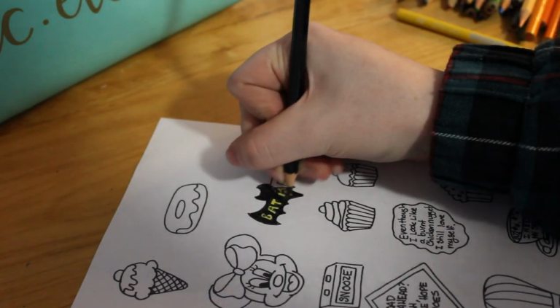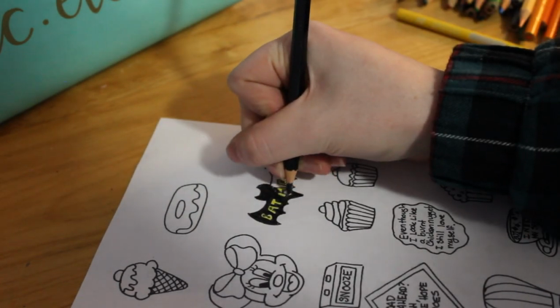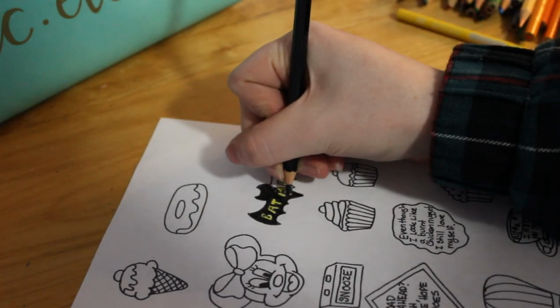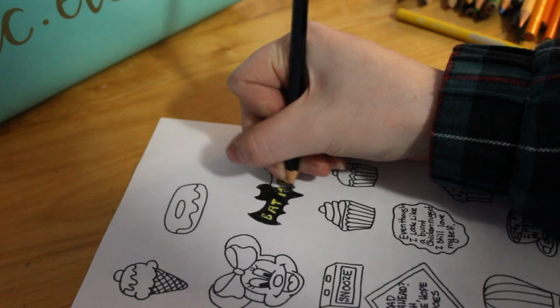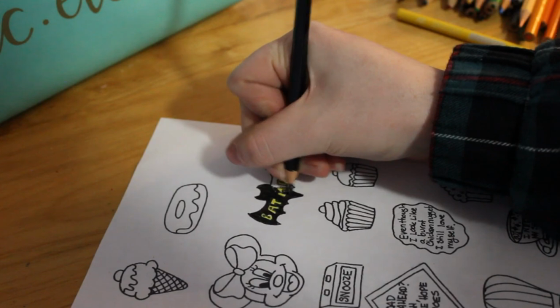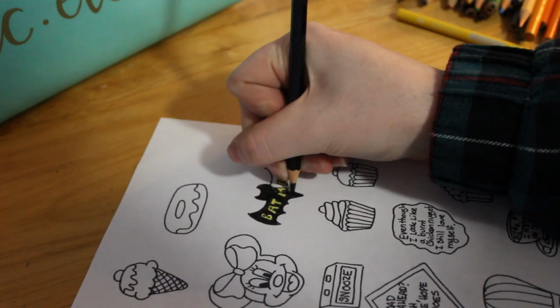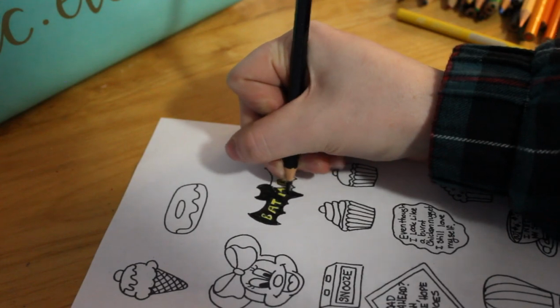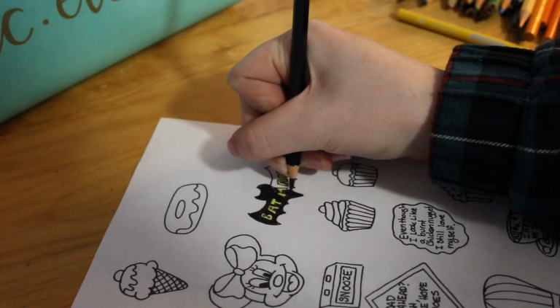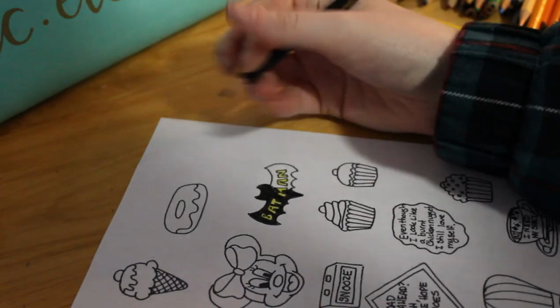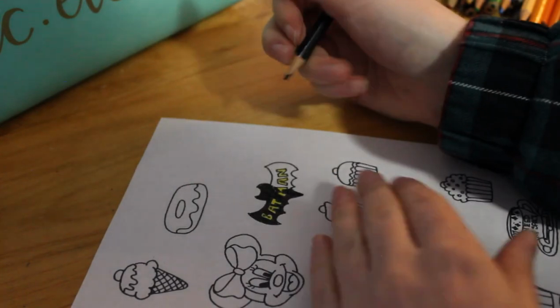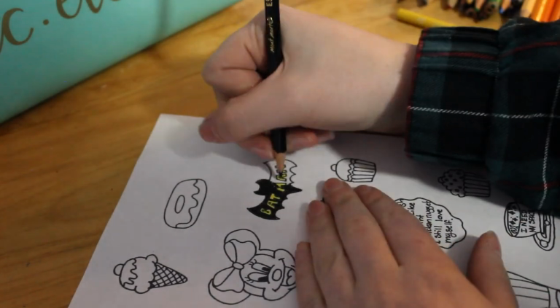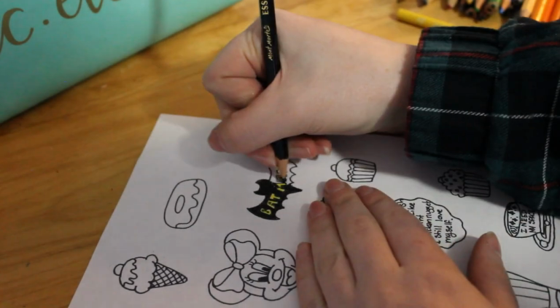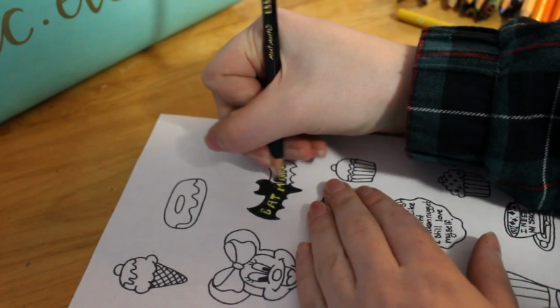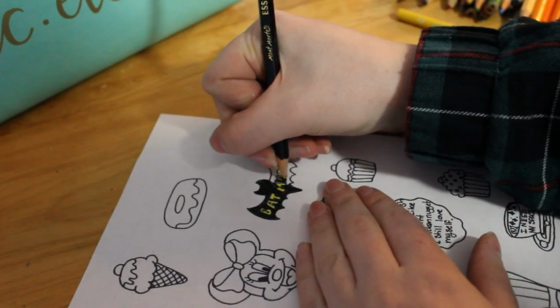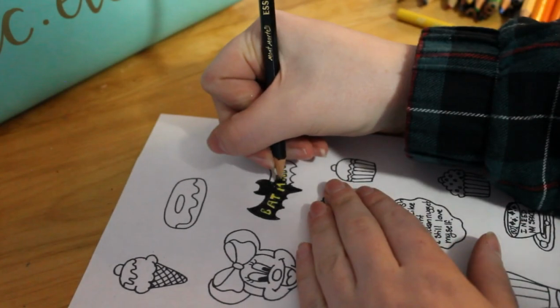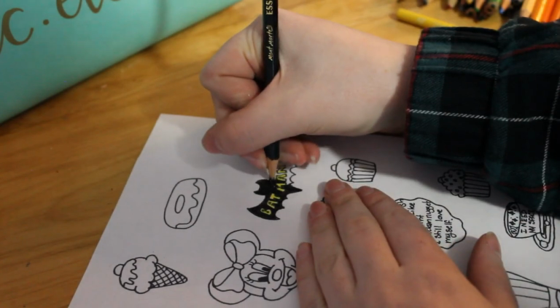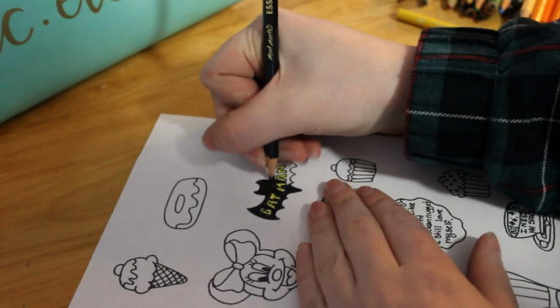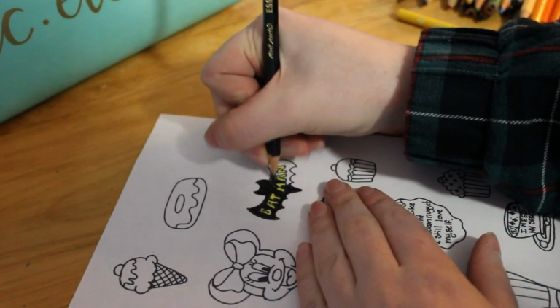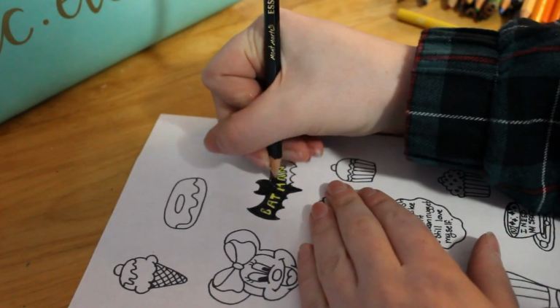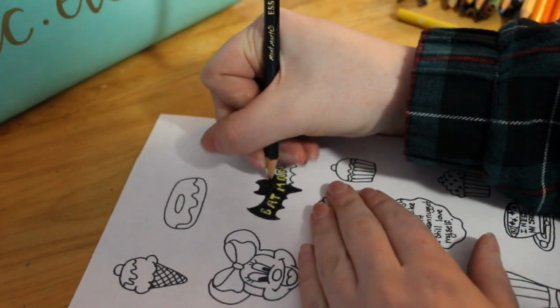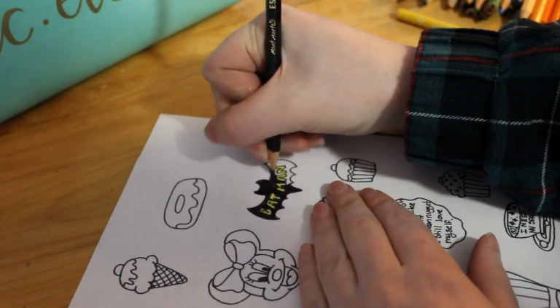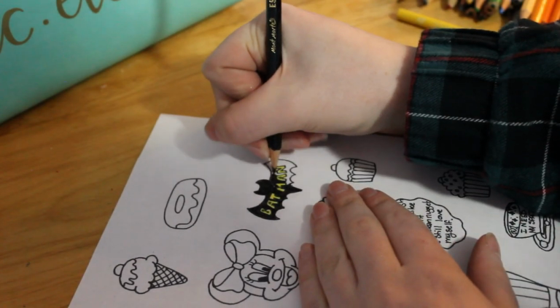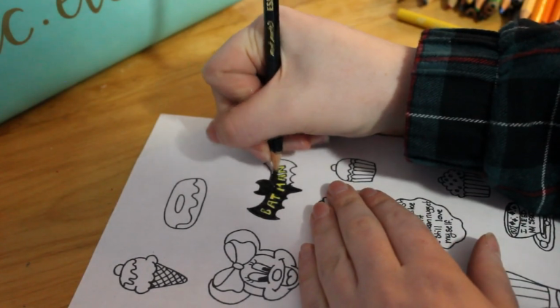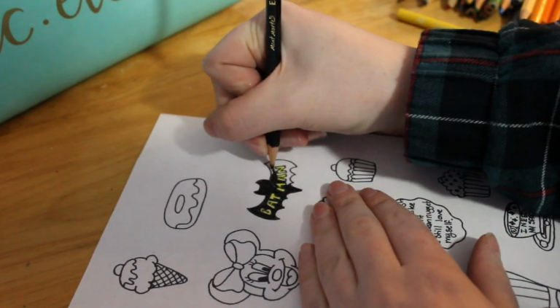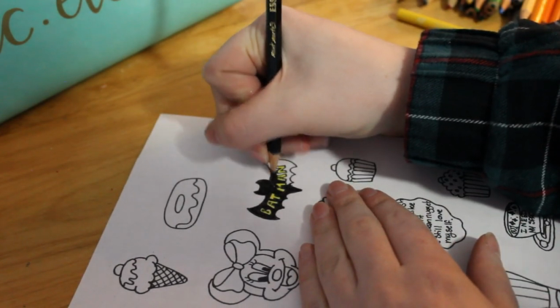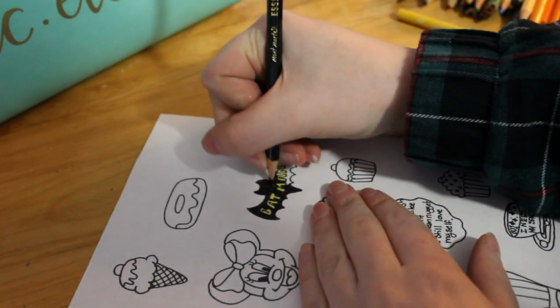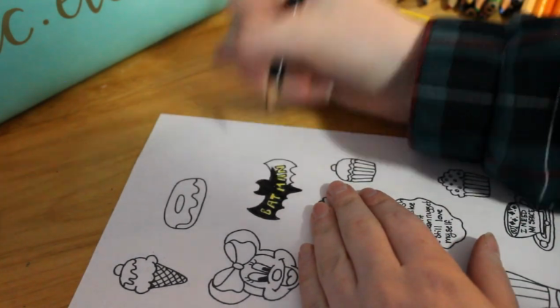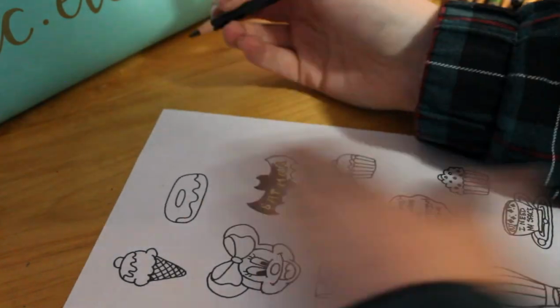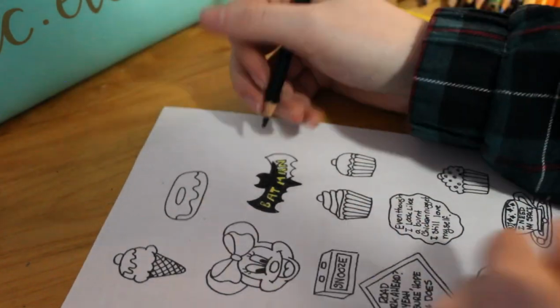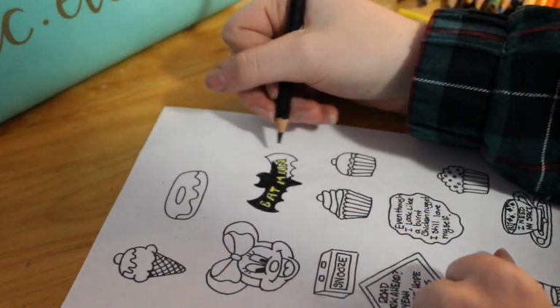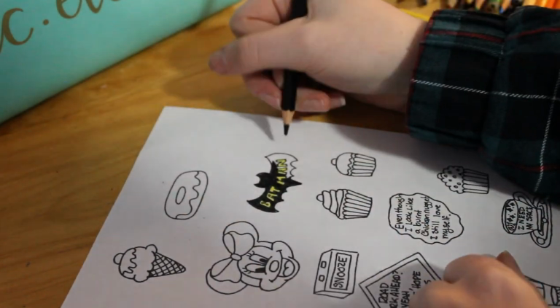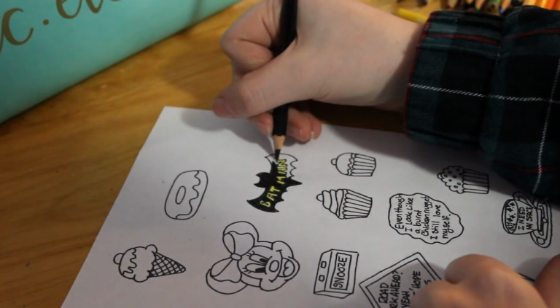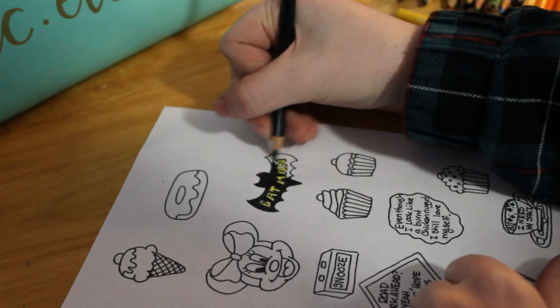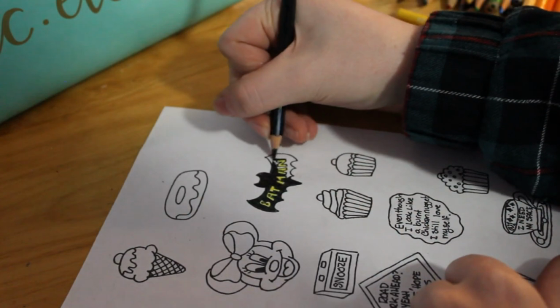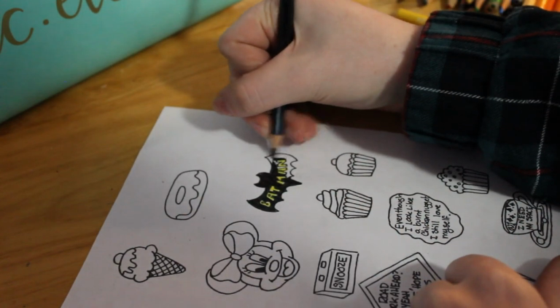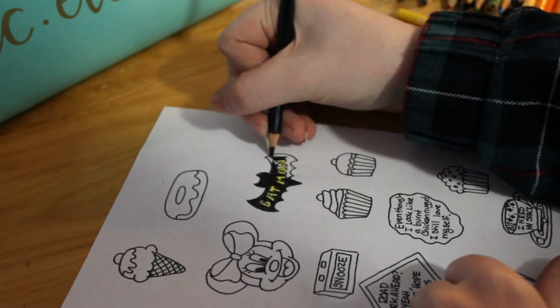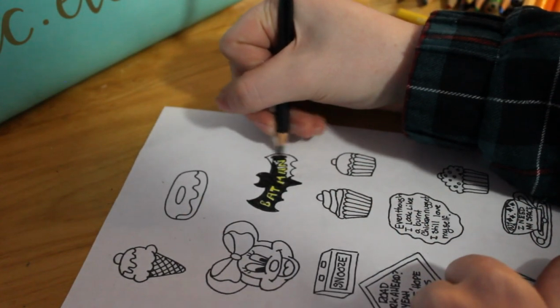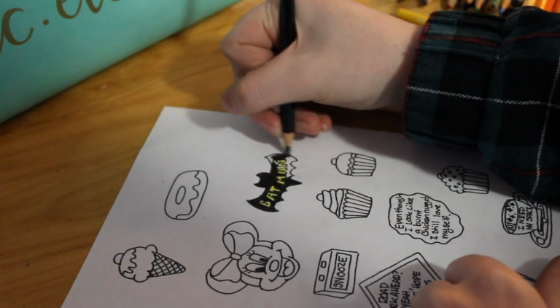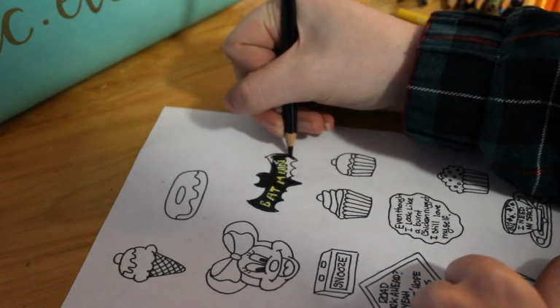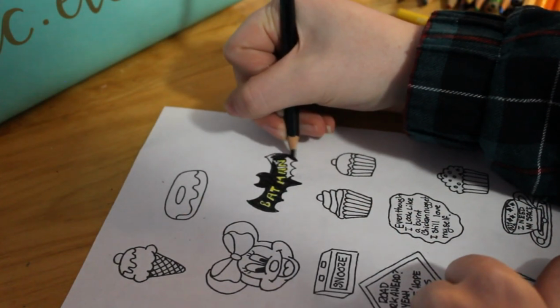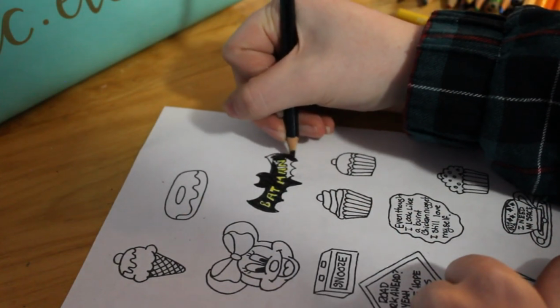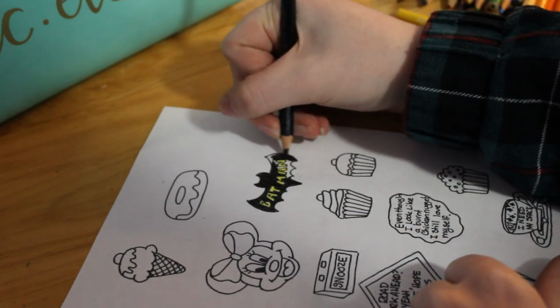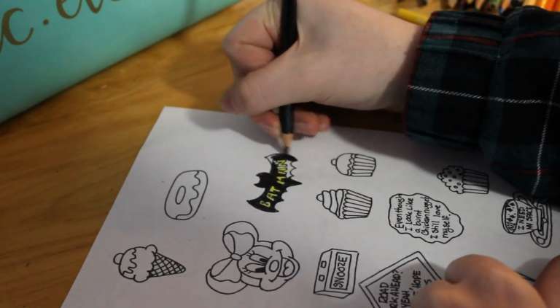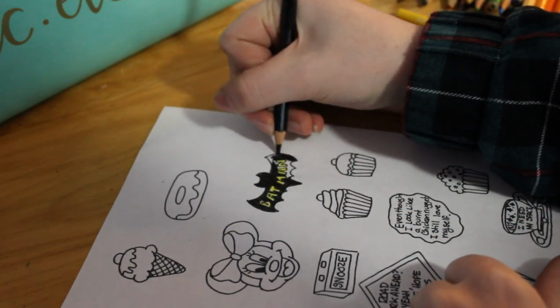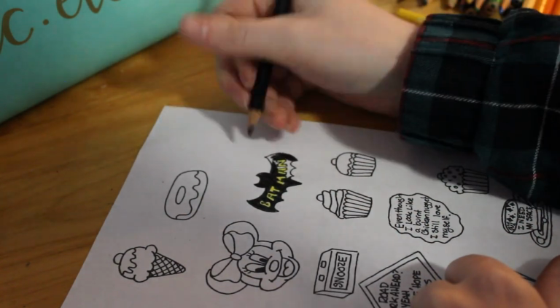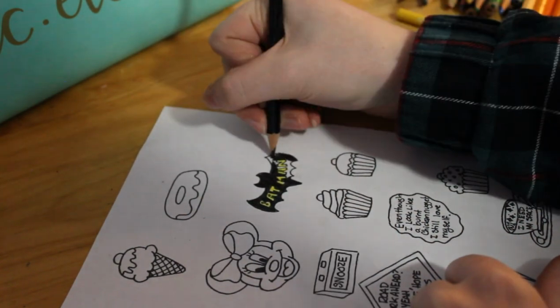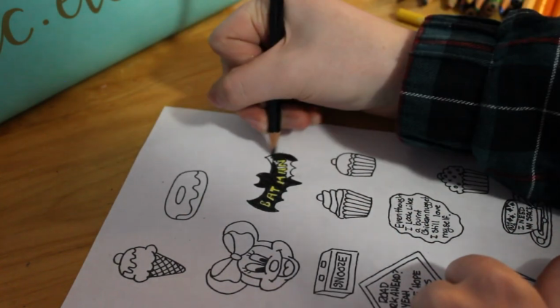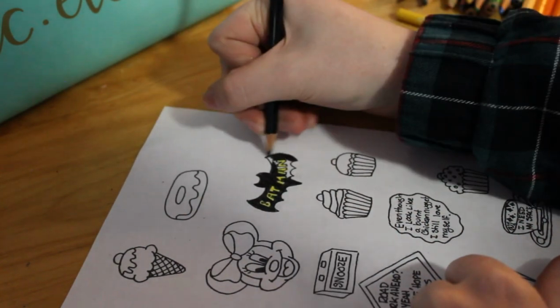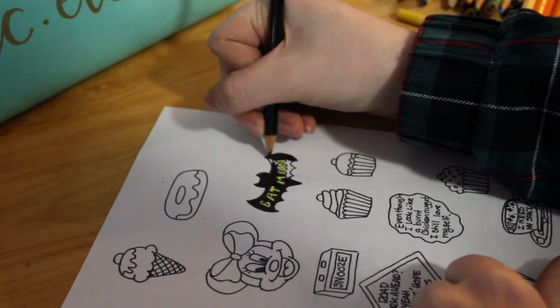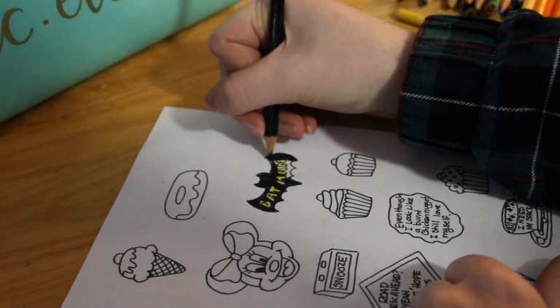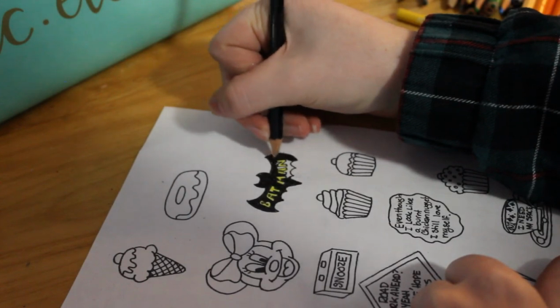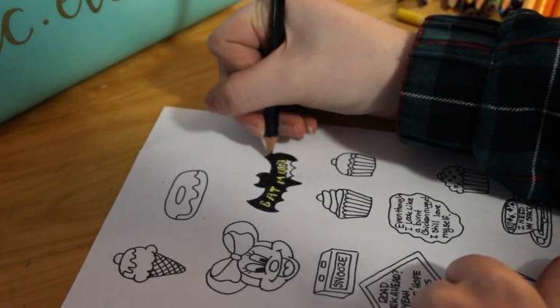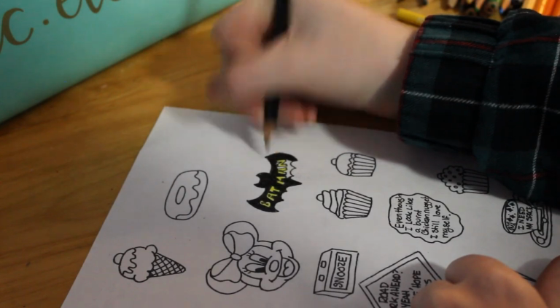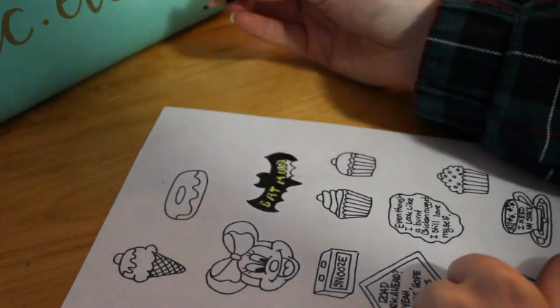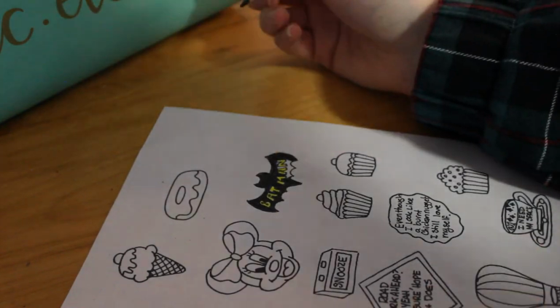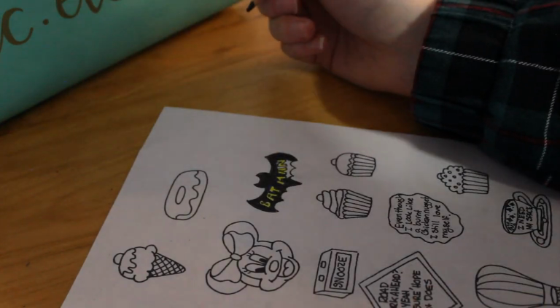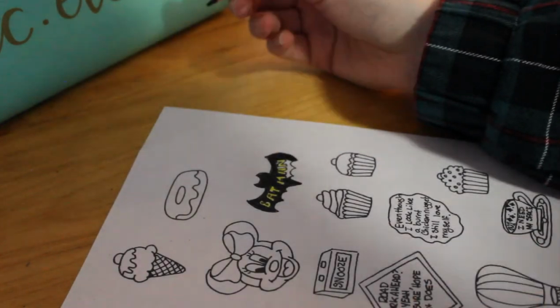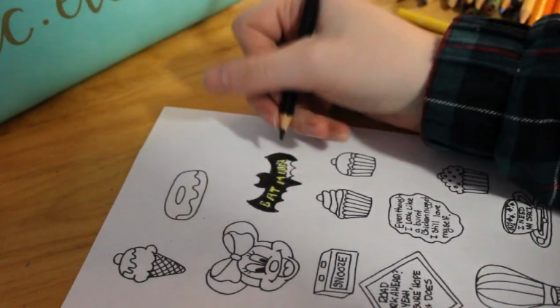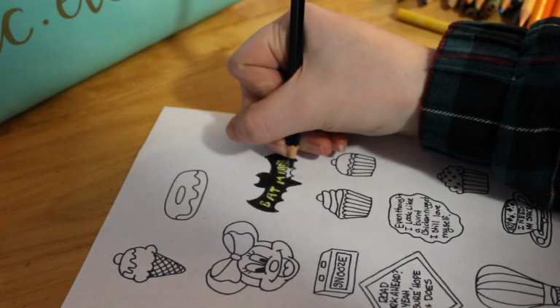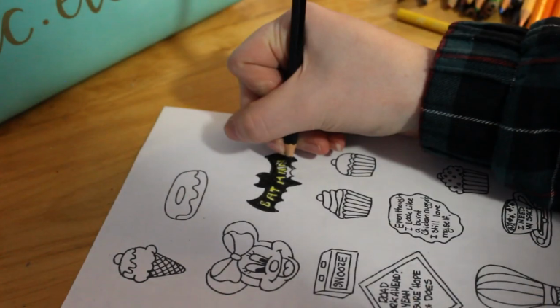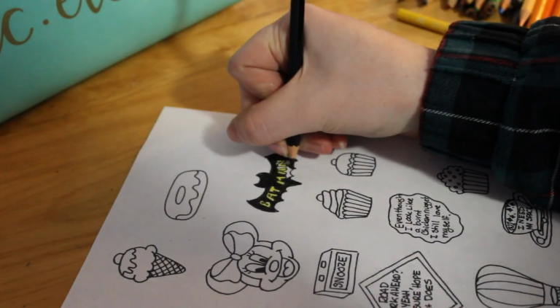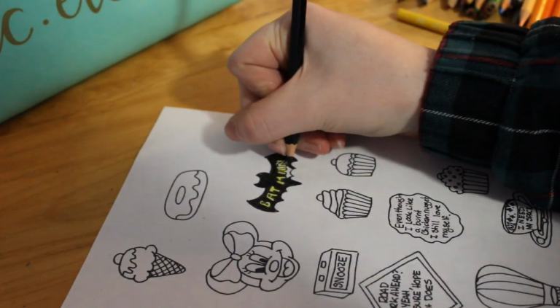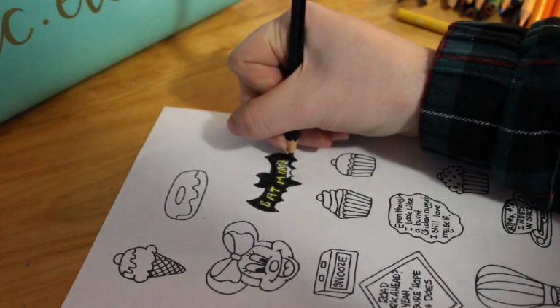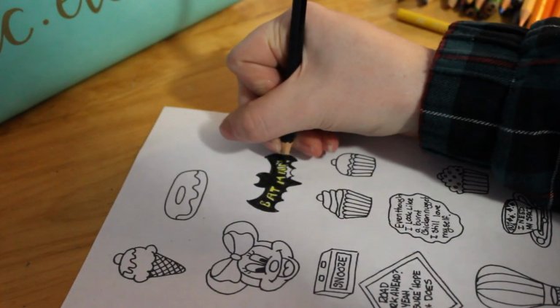So I'm just here coloring some more, and I'm so glad the audio is actually working in this video — it's making me really happy.